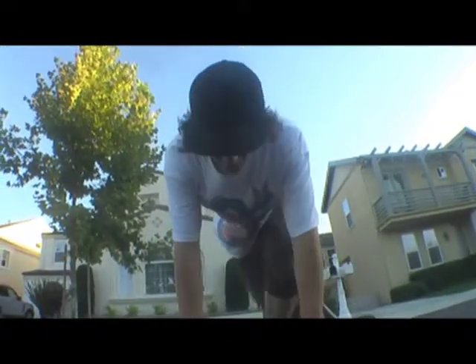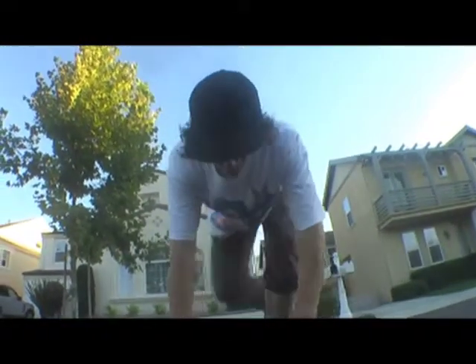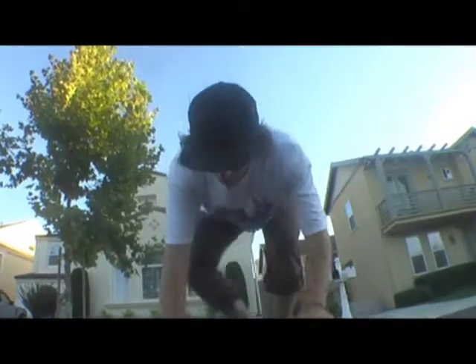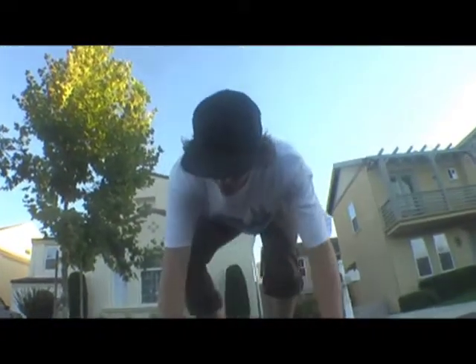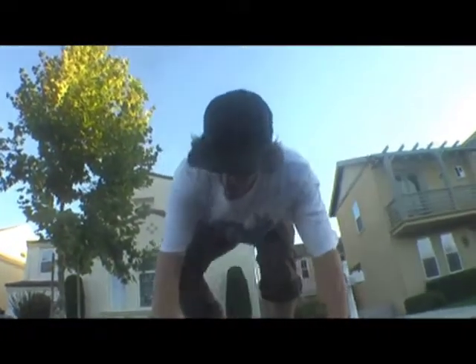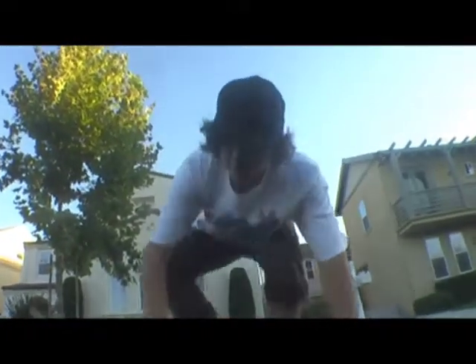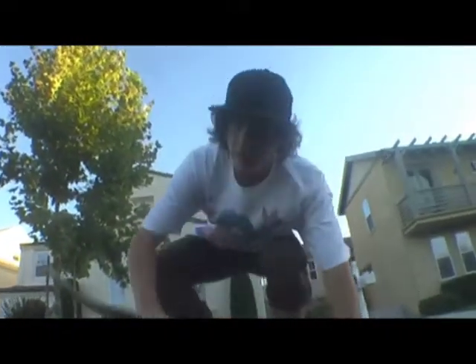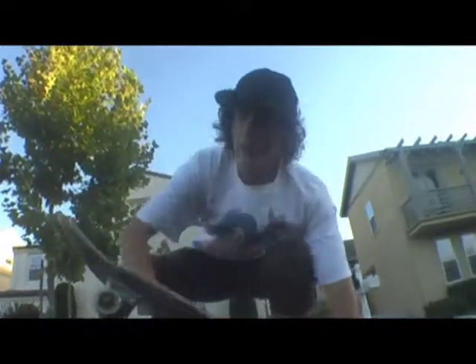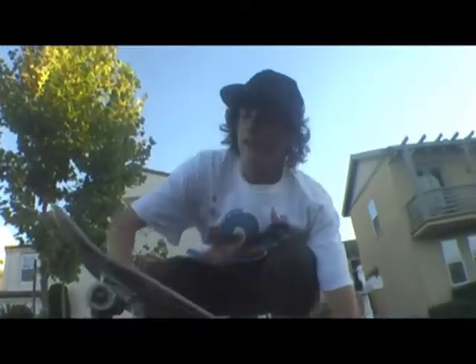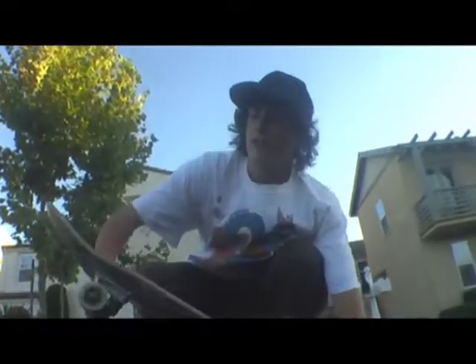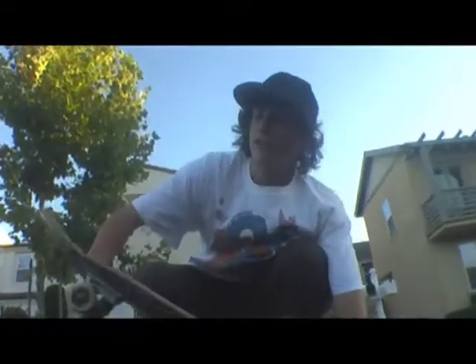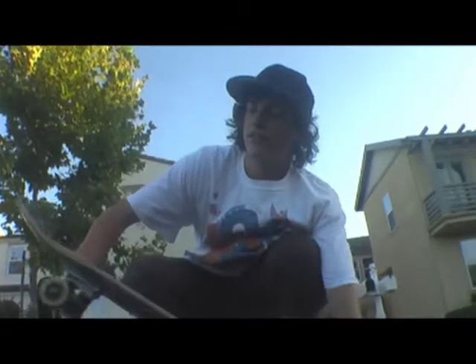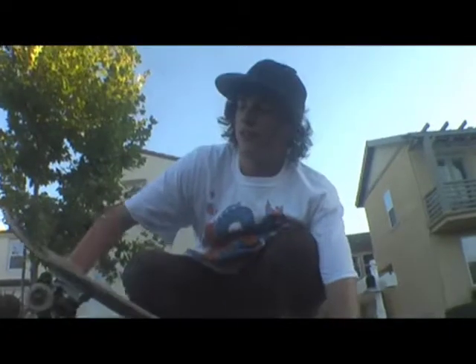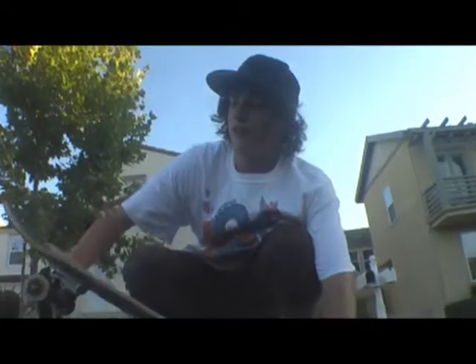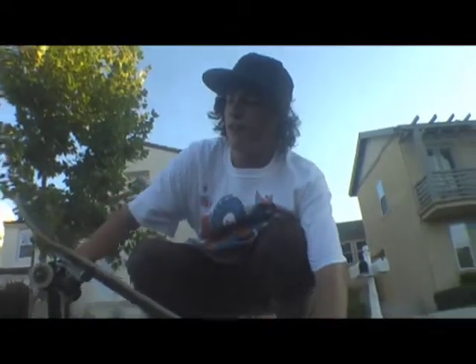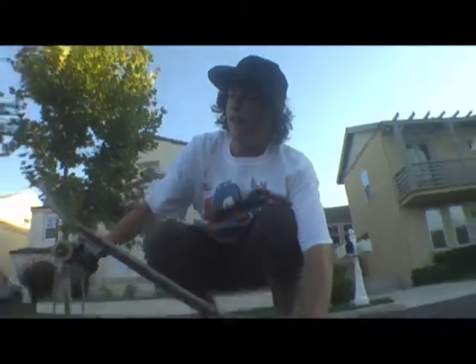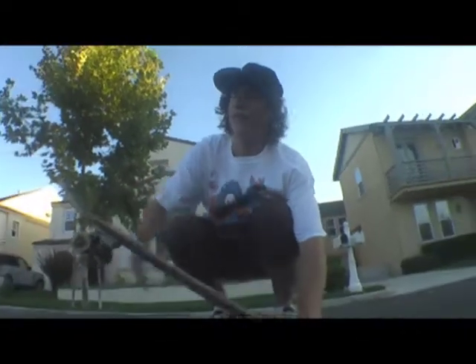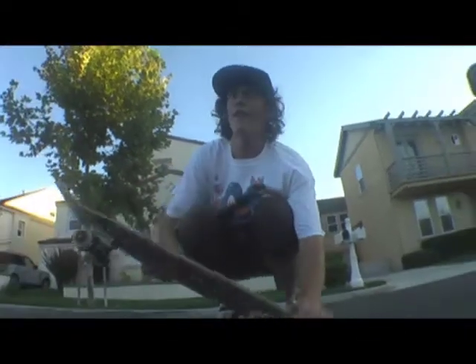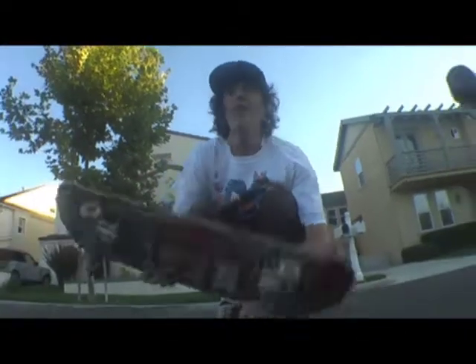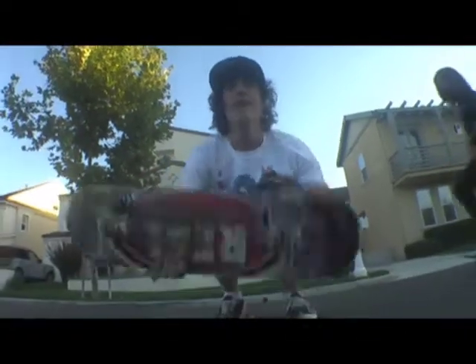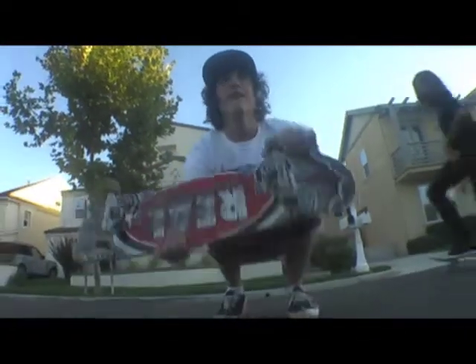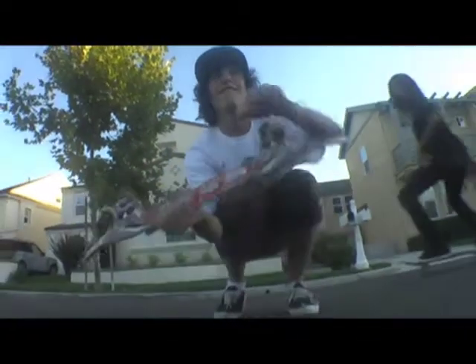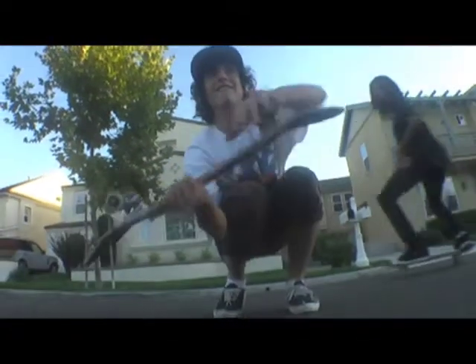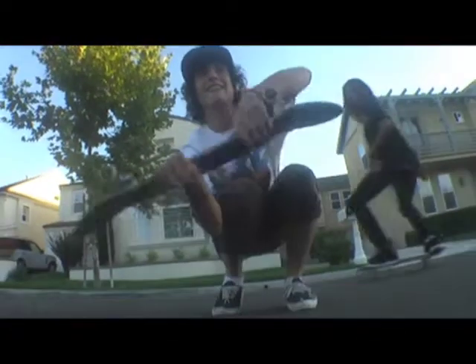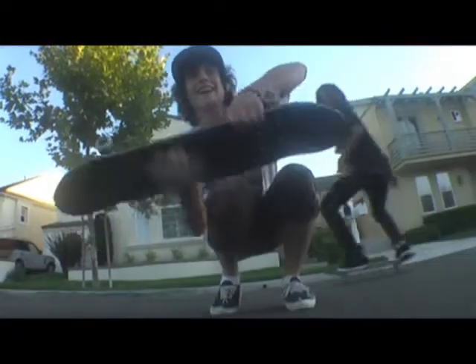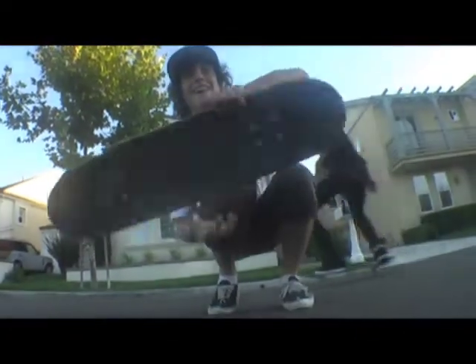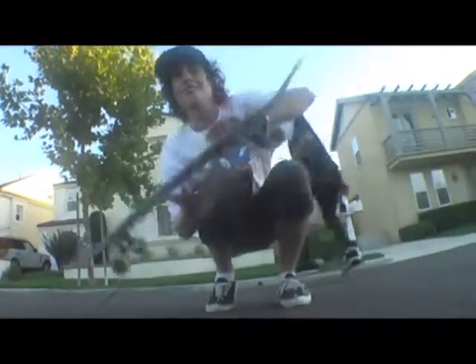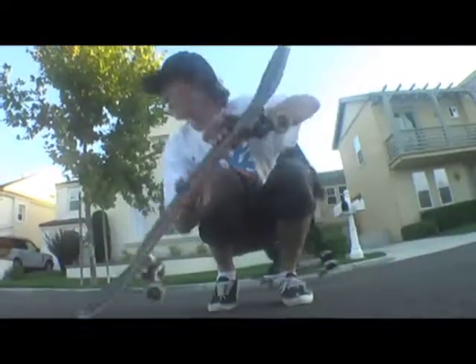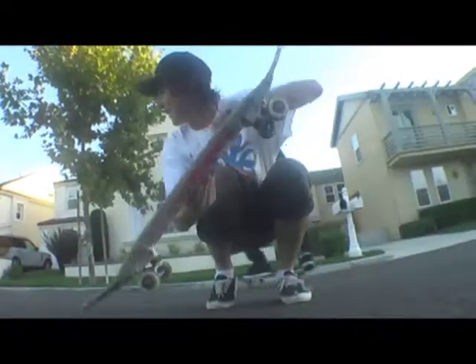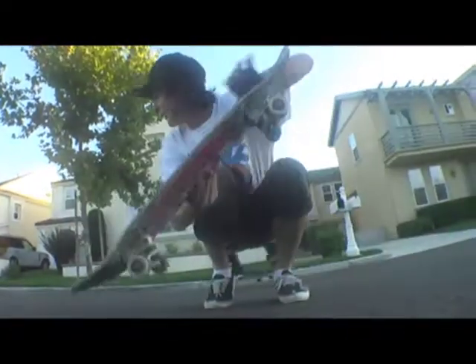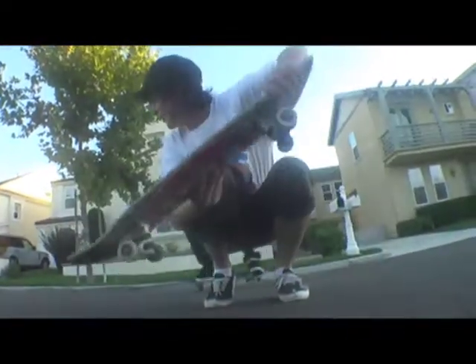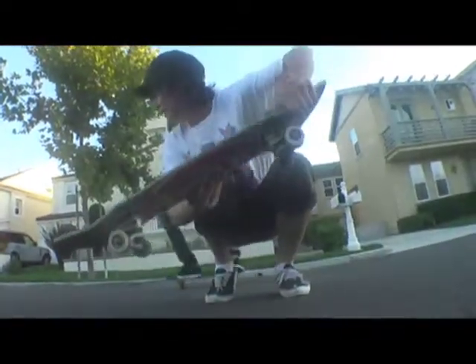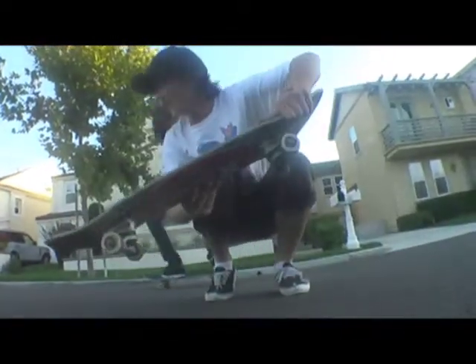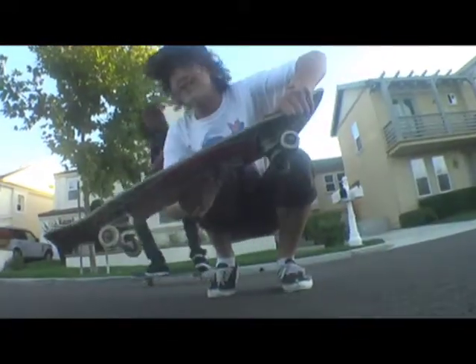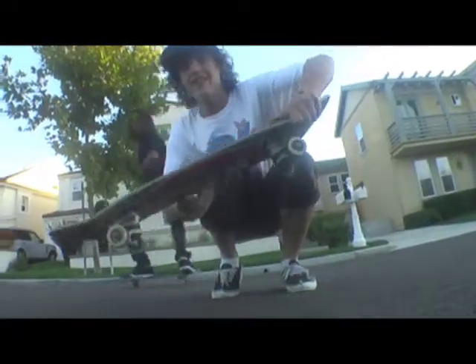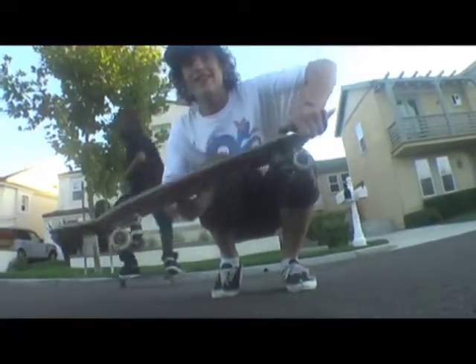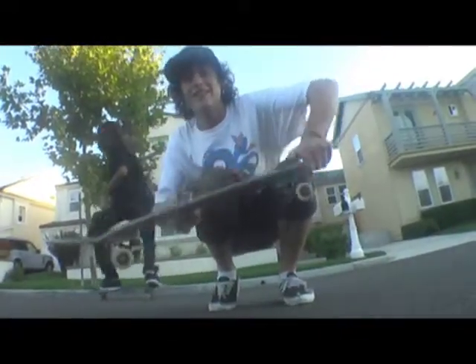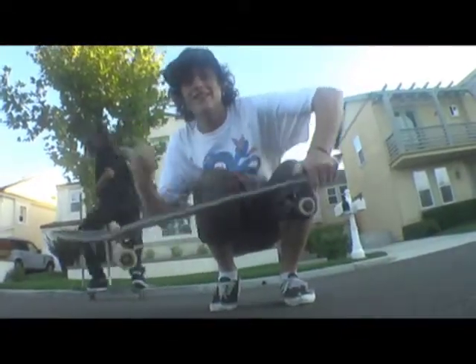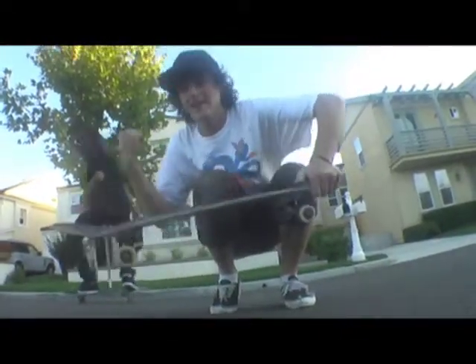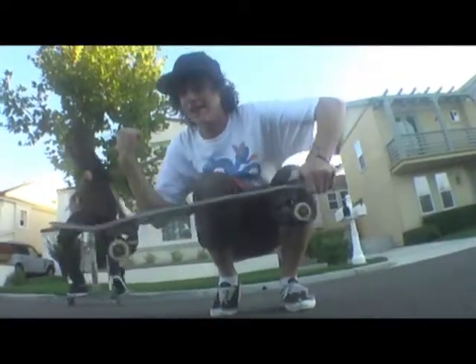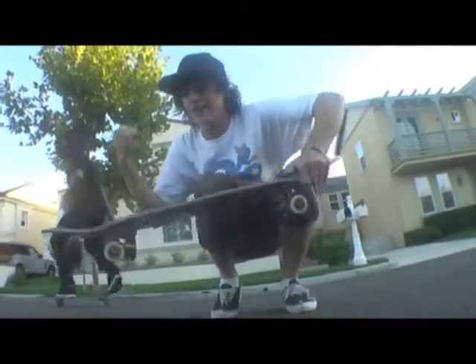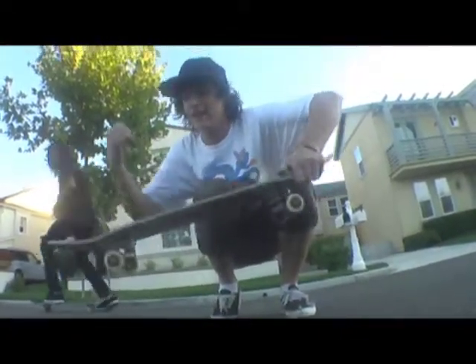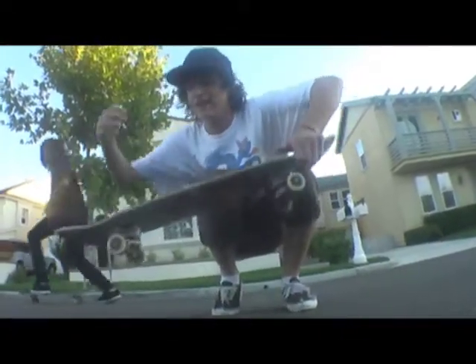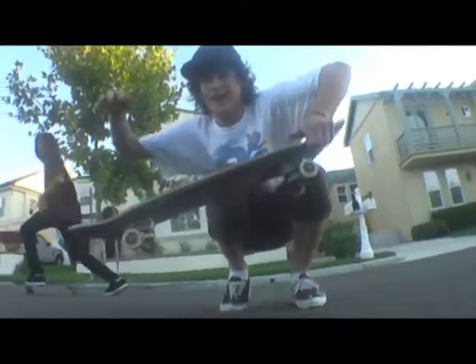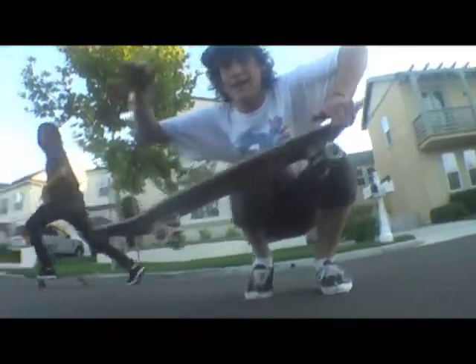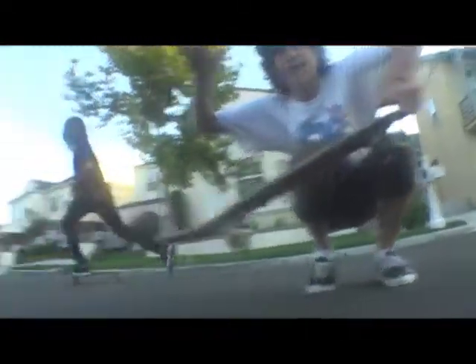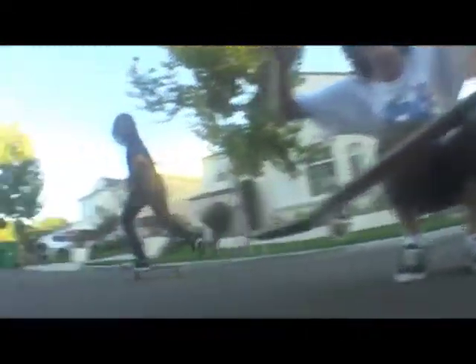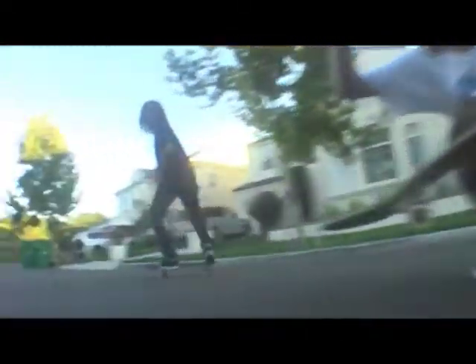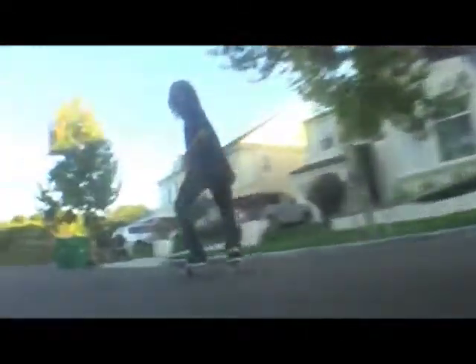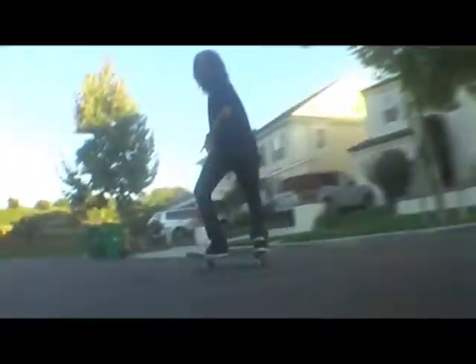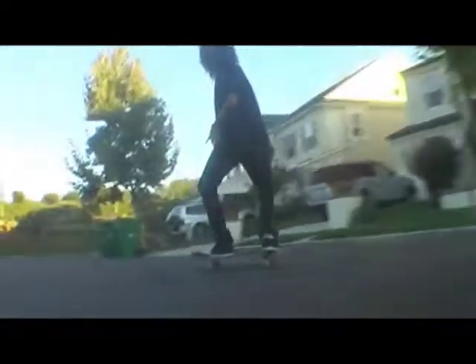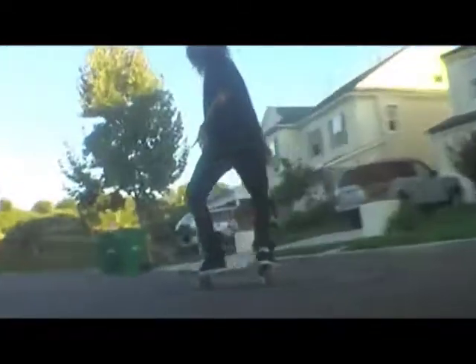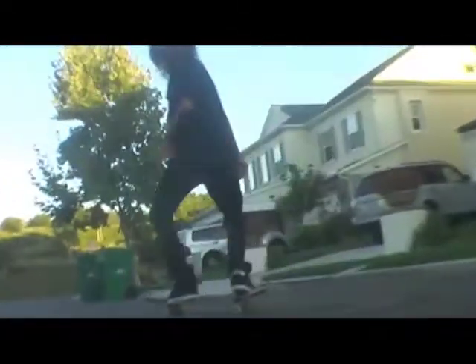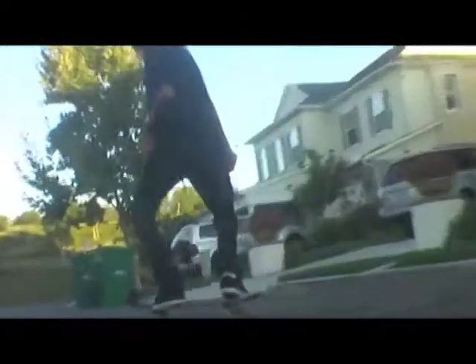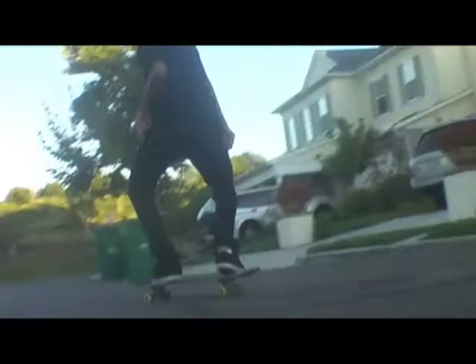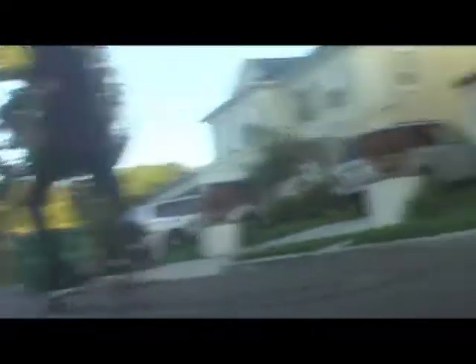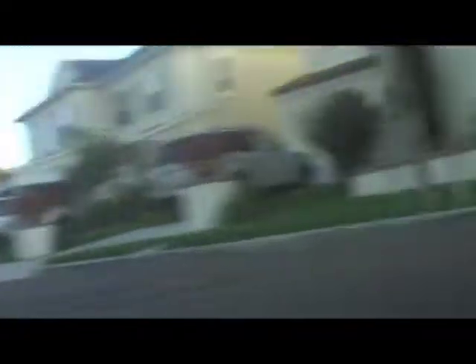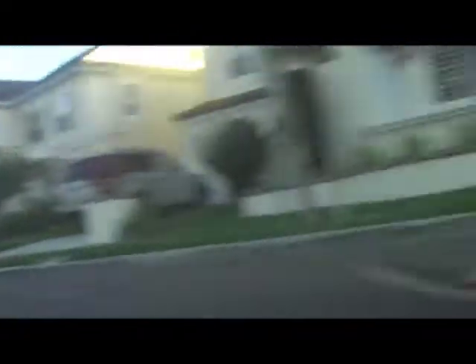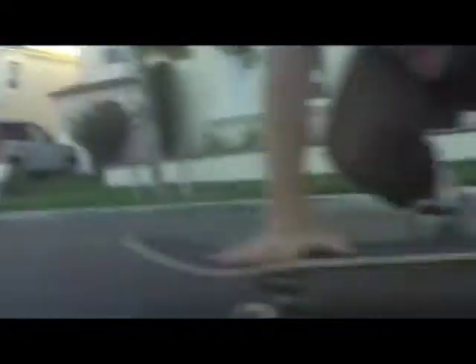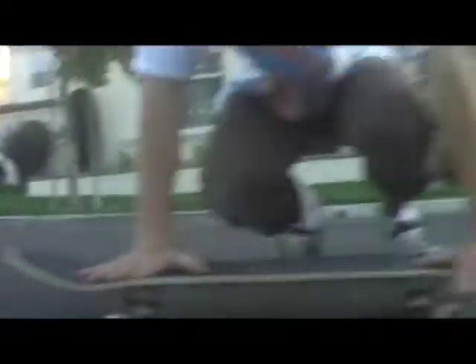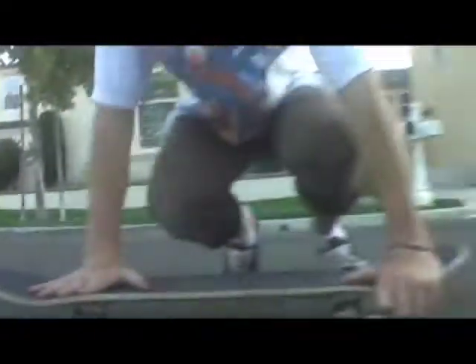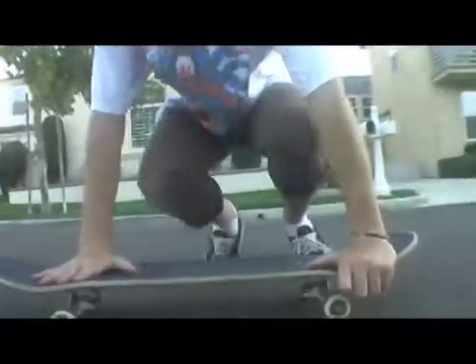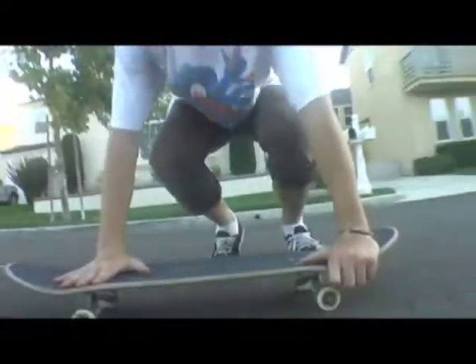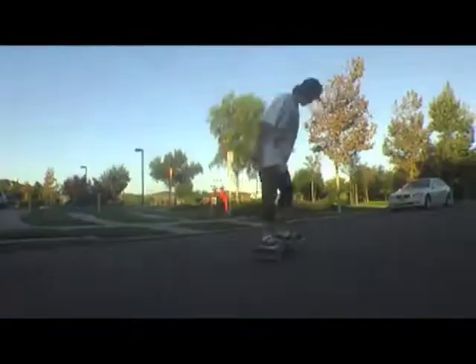Switch ollie. Flick off. Catch it back foot. Check out that kick pass. And then land on the bolt.